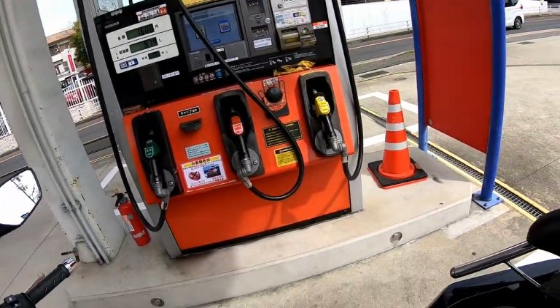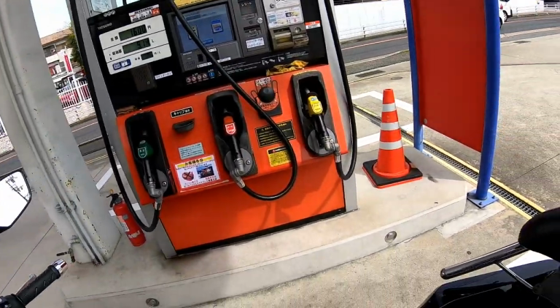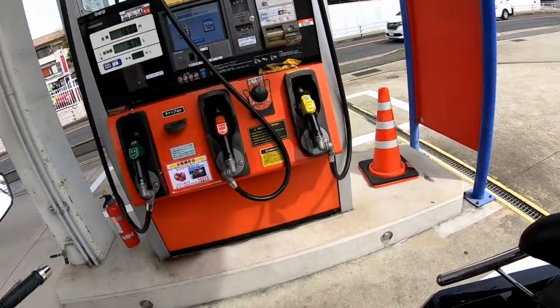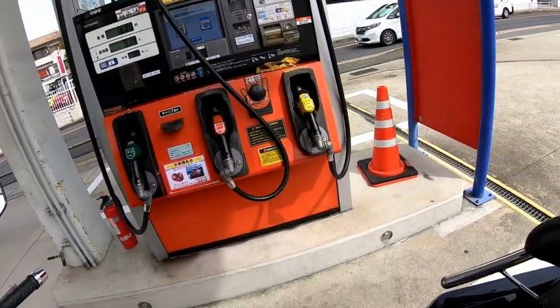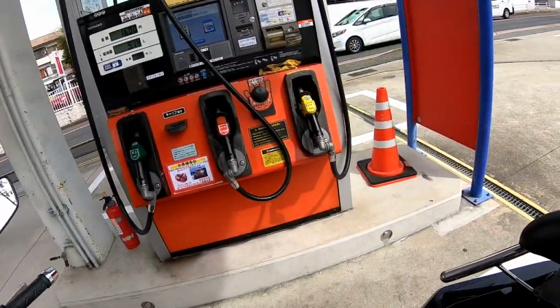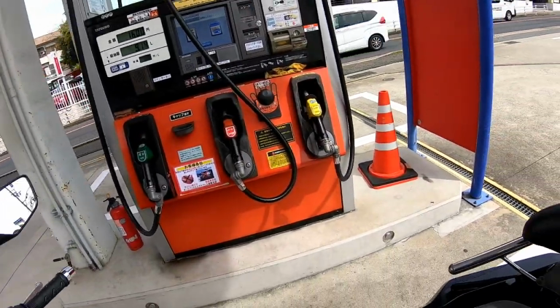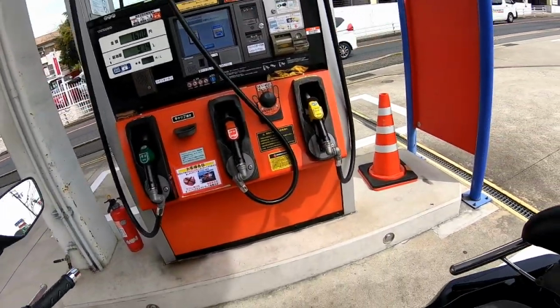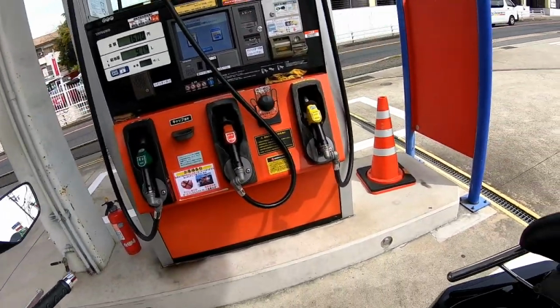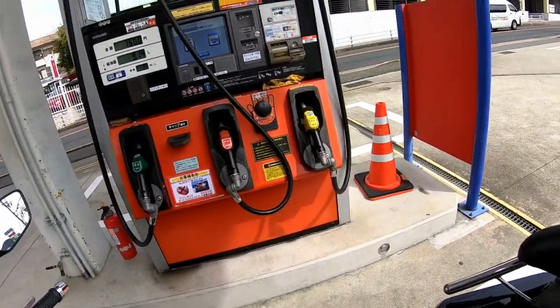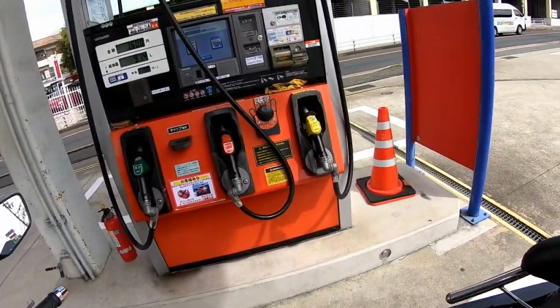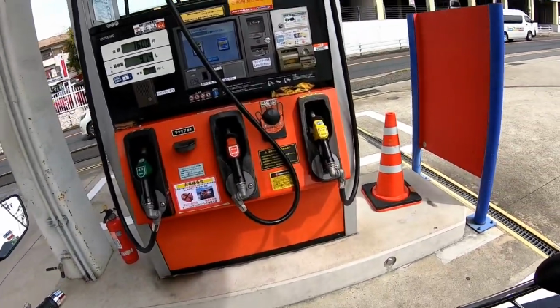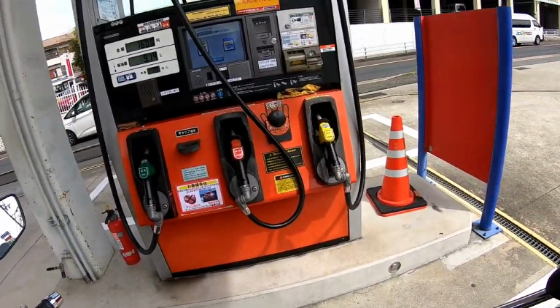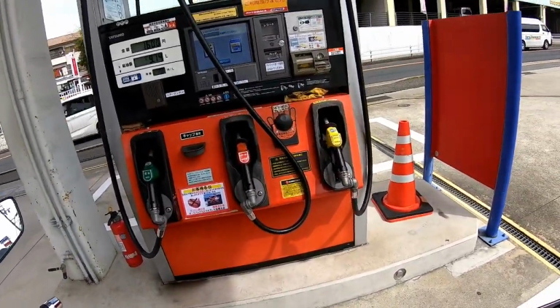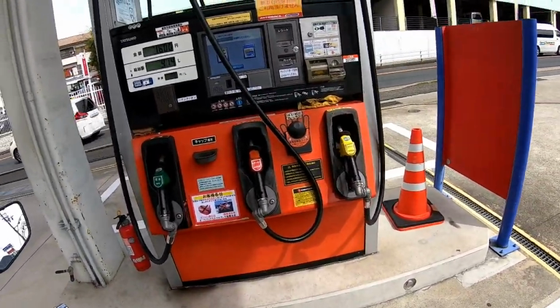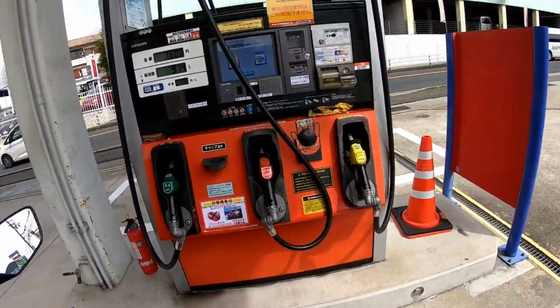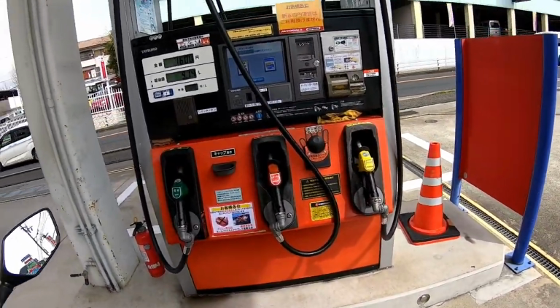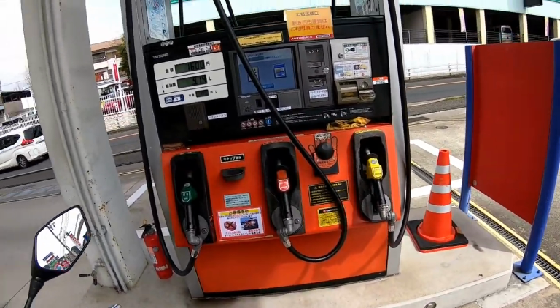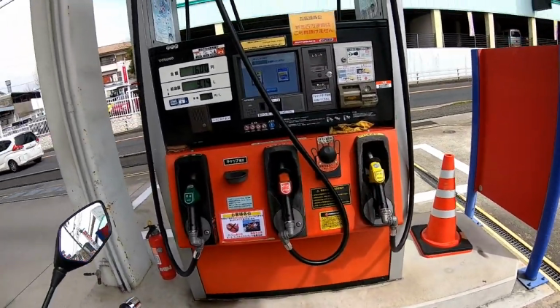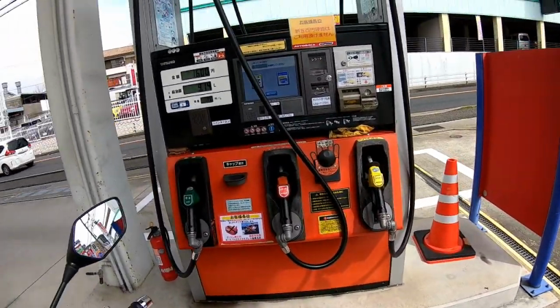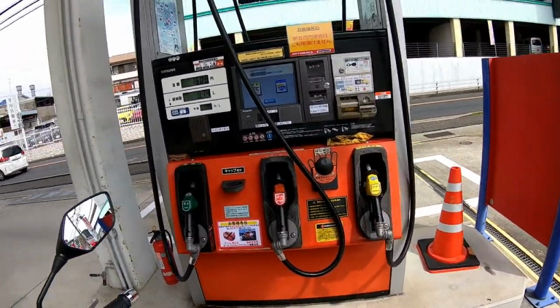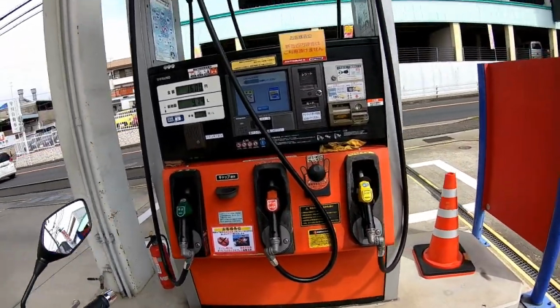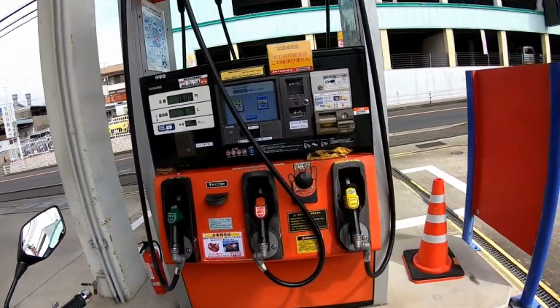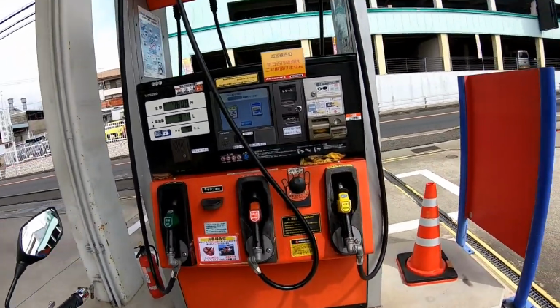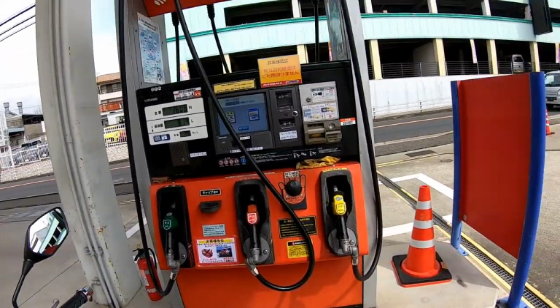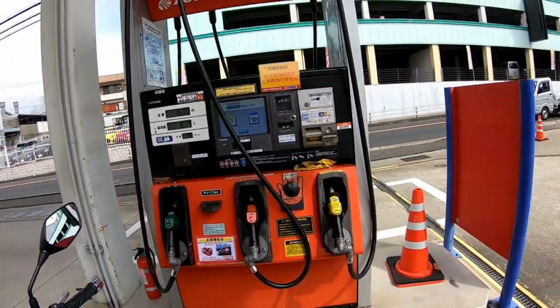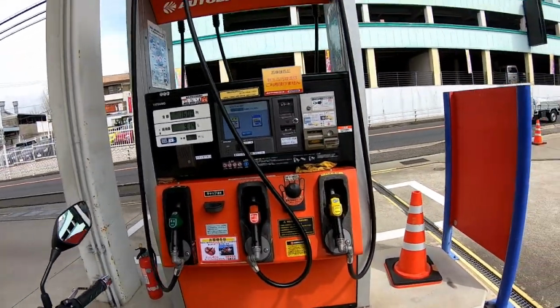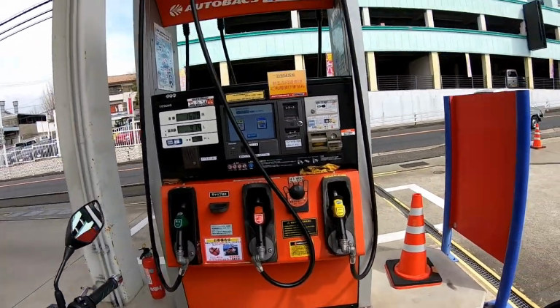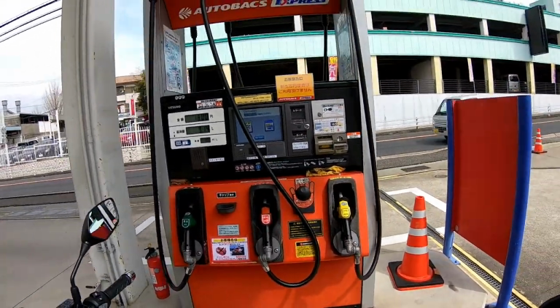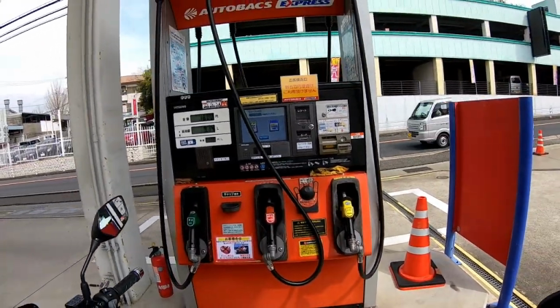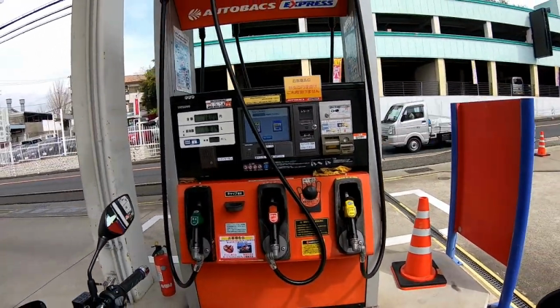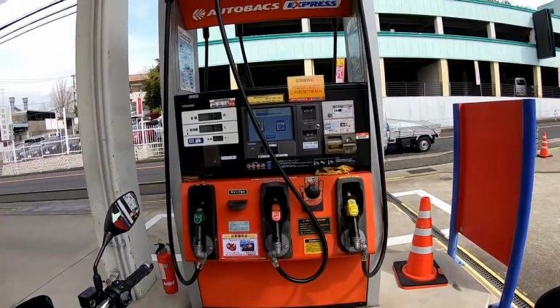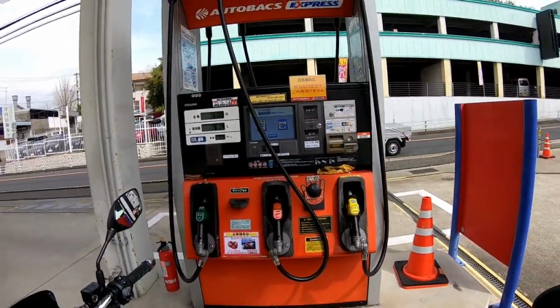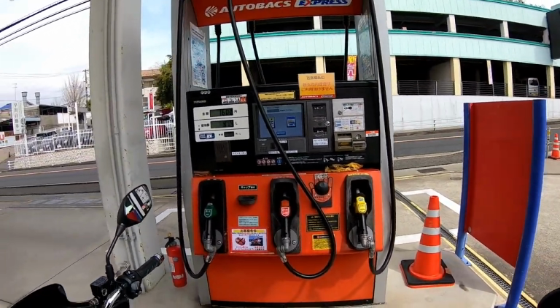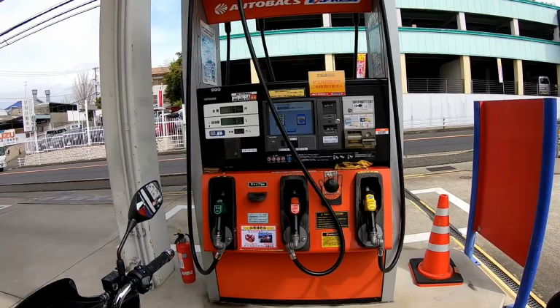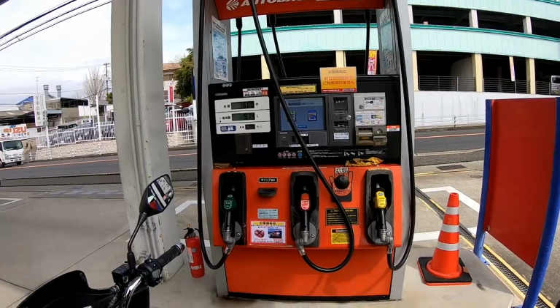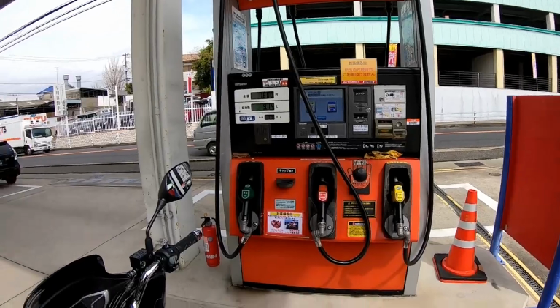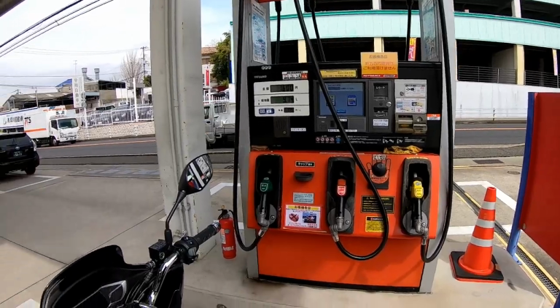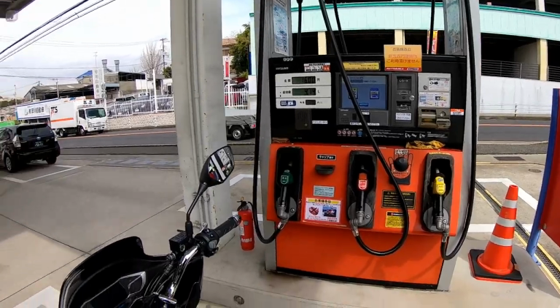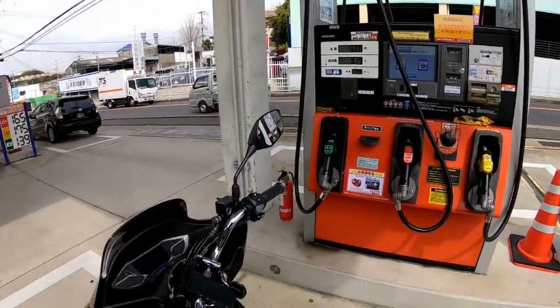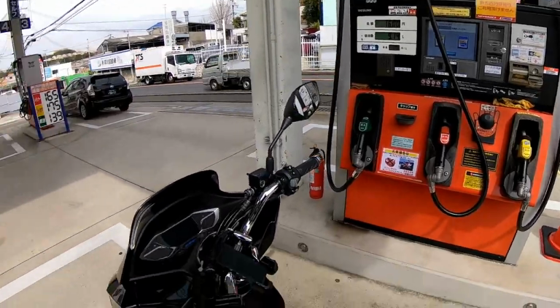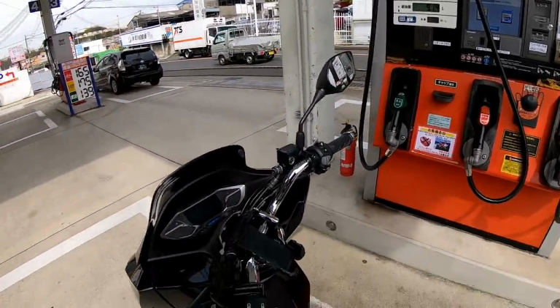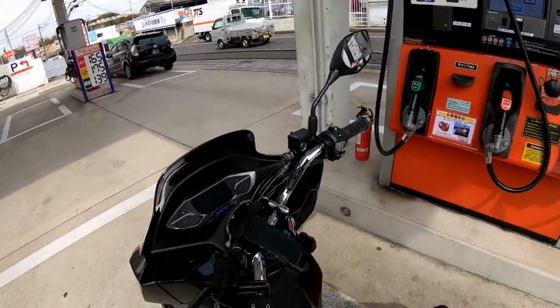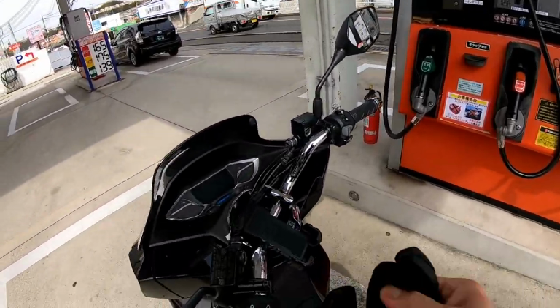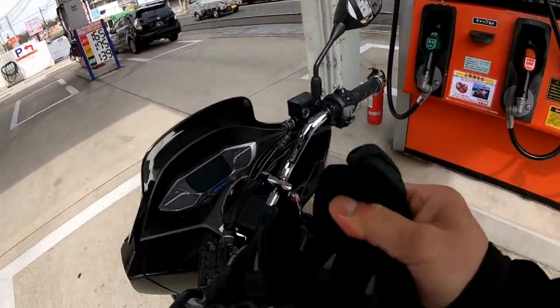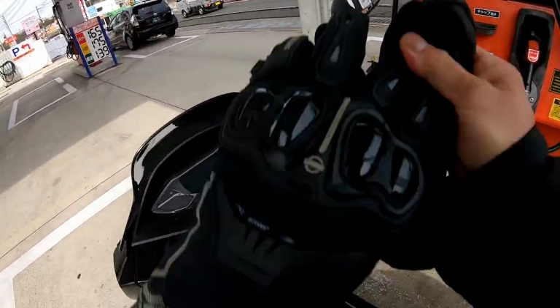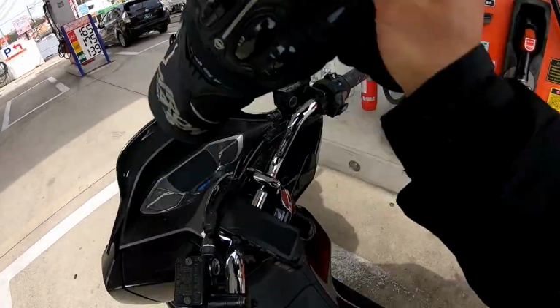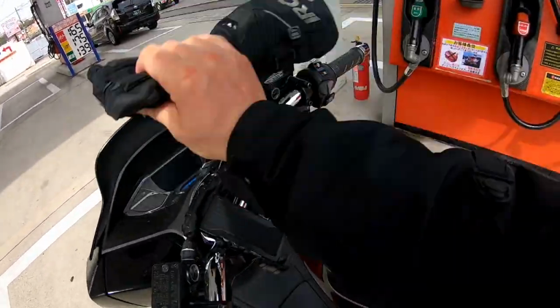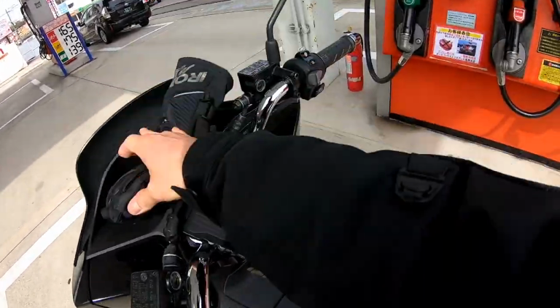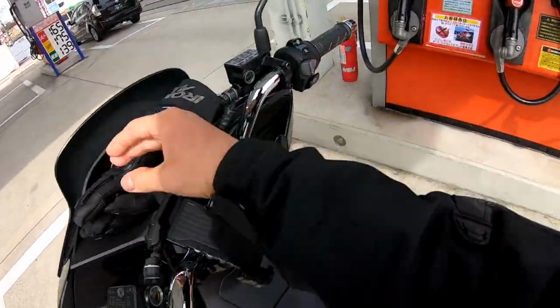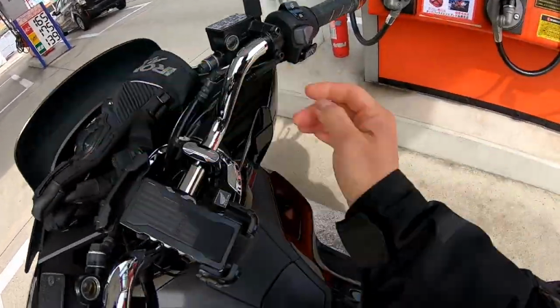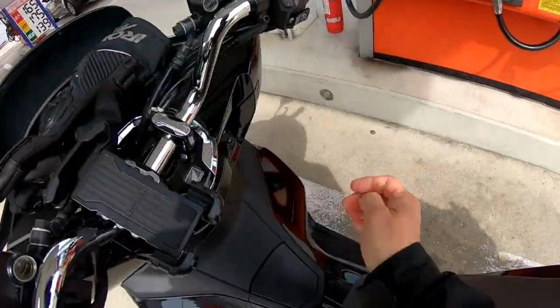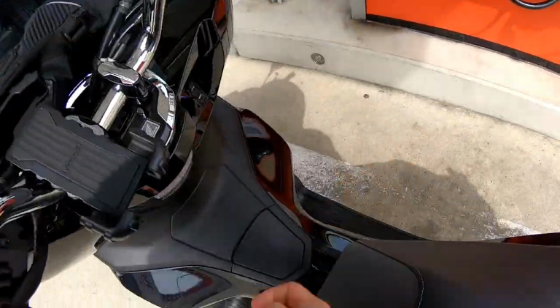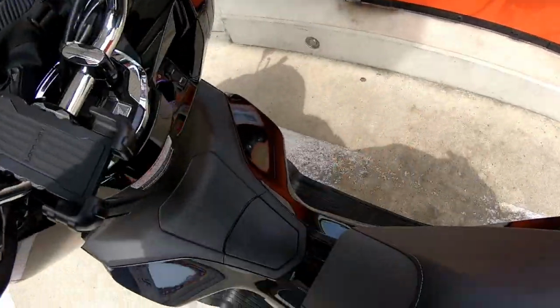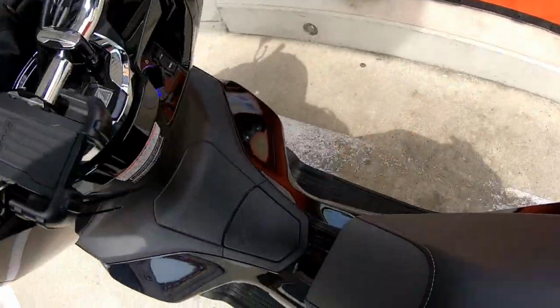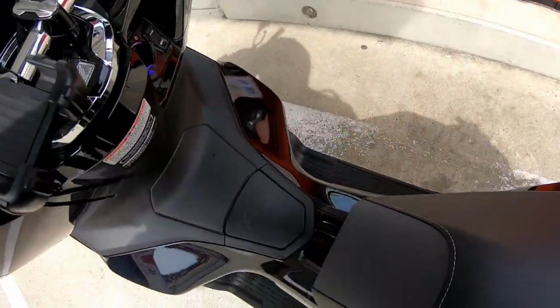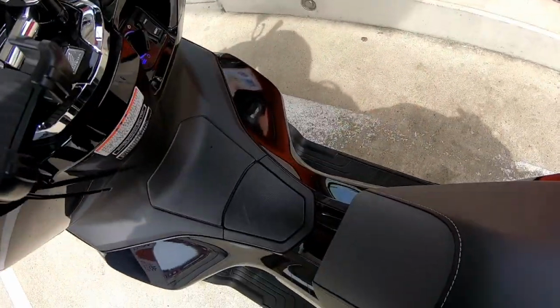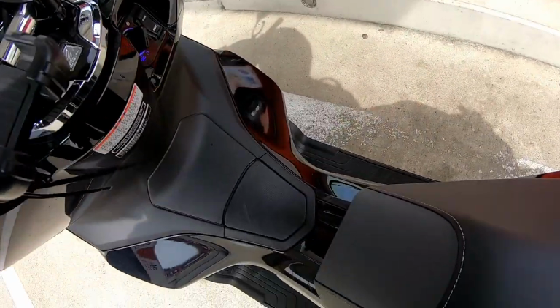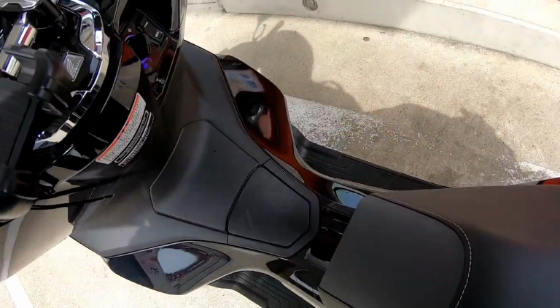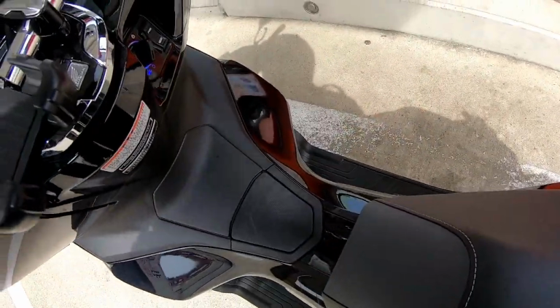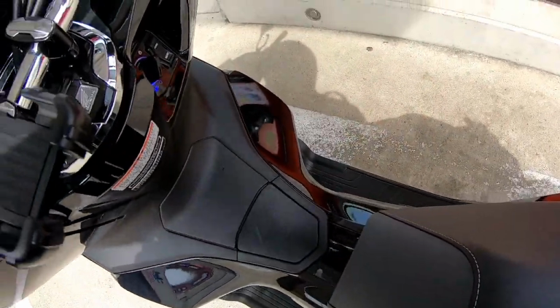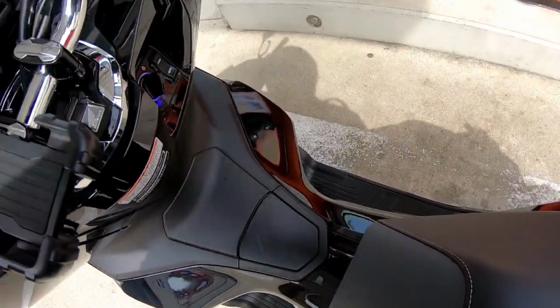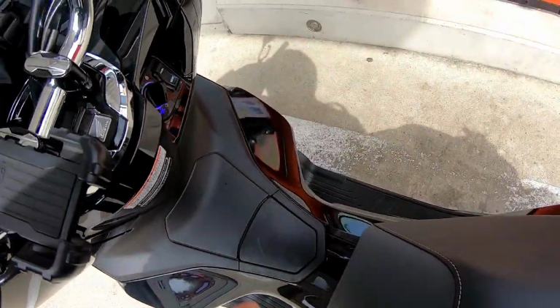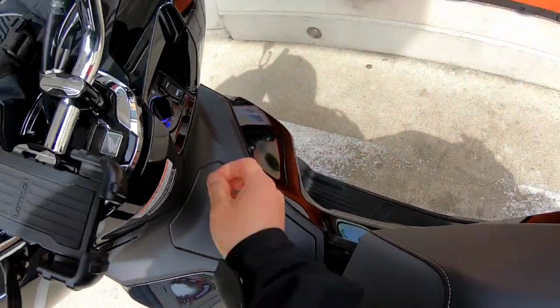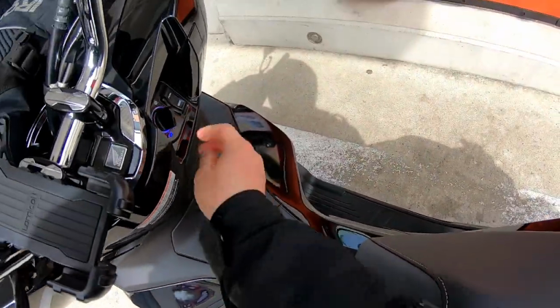In Japan, you pay for gasoline right at the pump, either by credit card, cash, or coins.